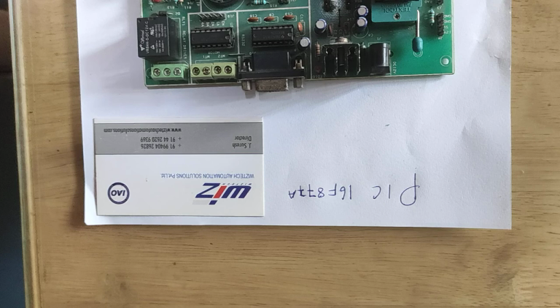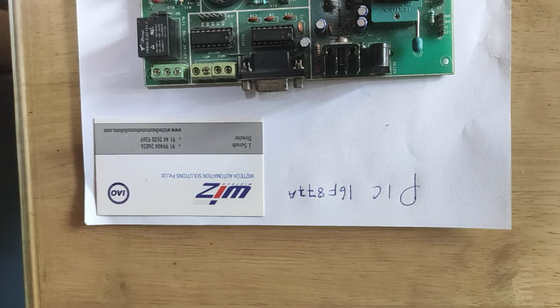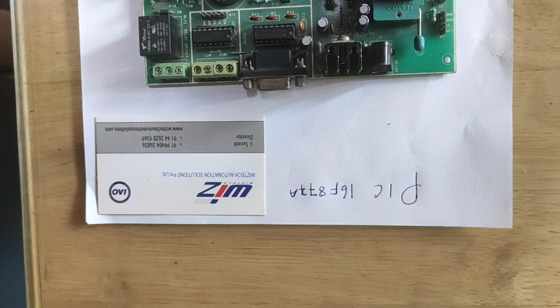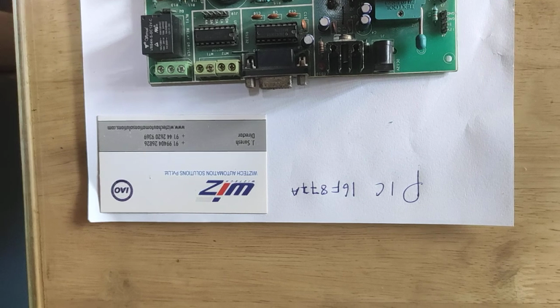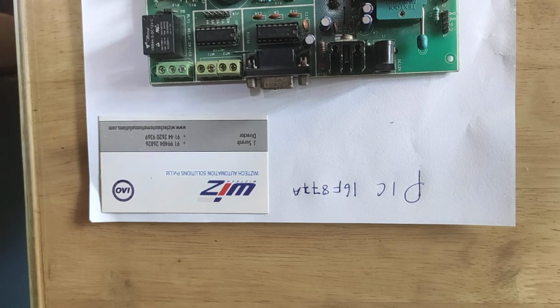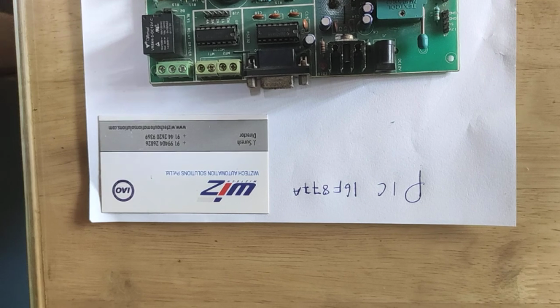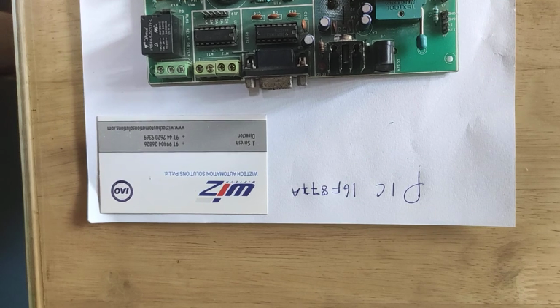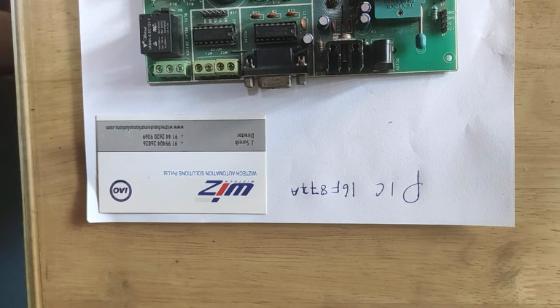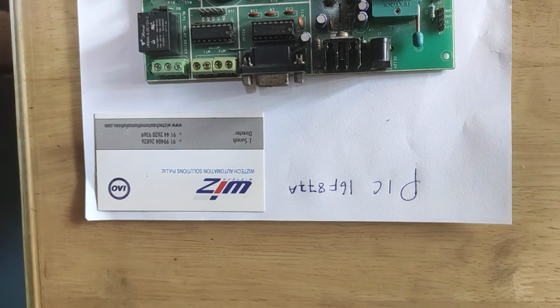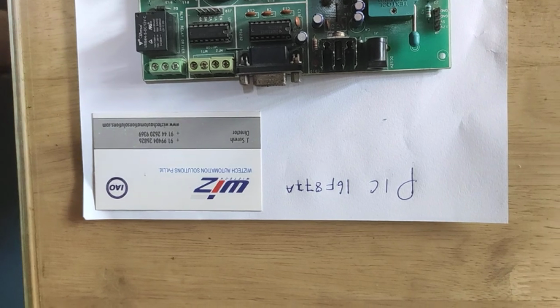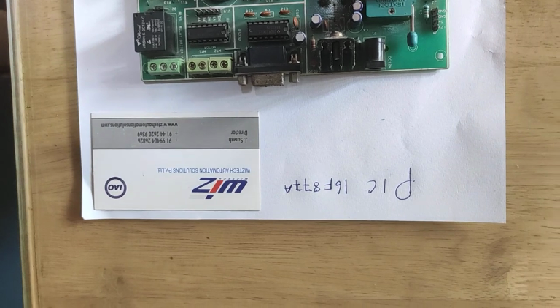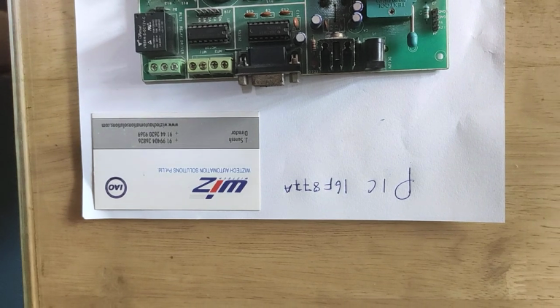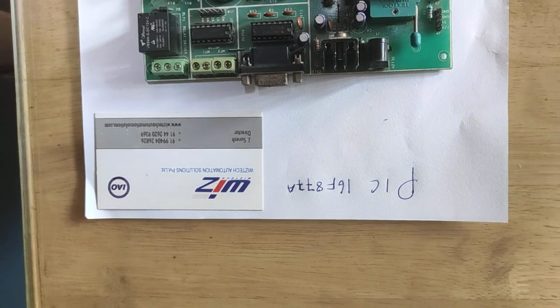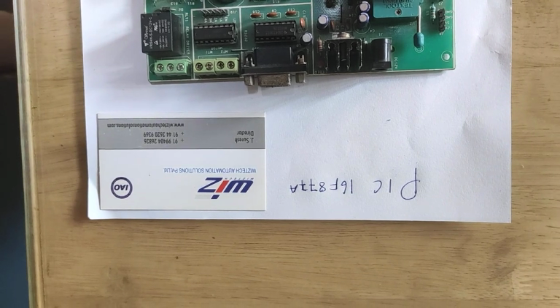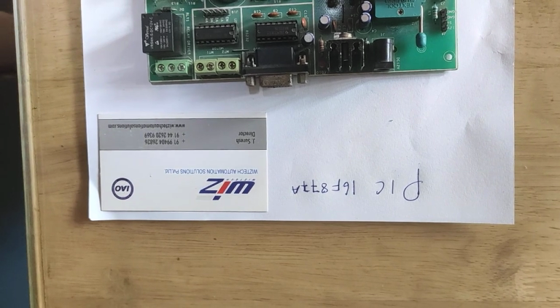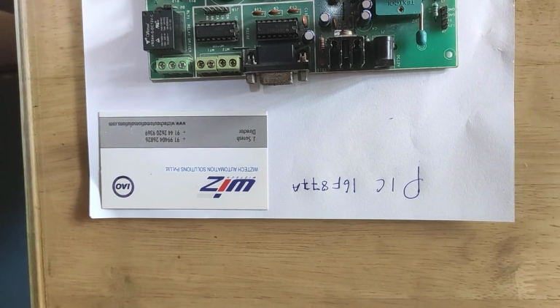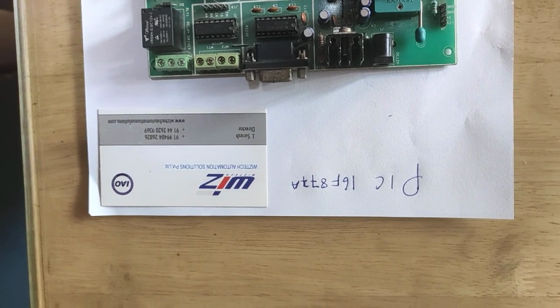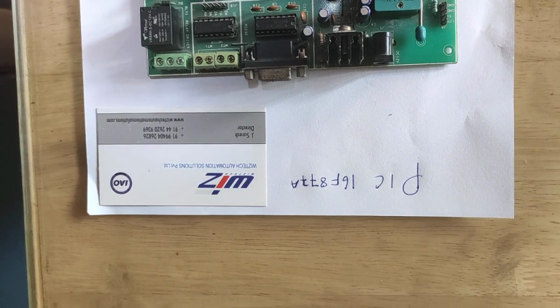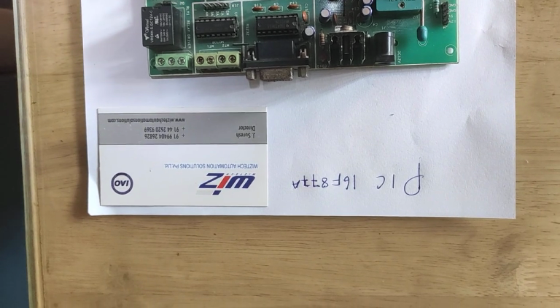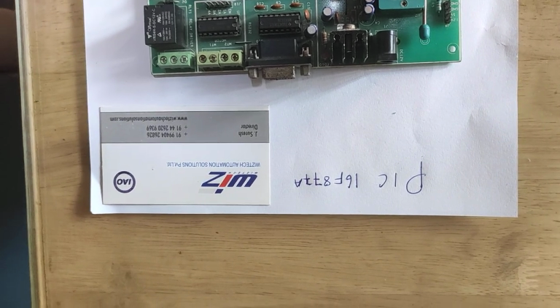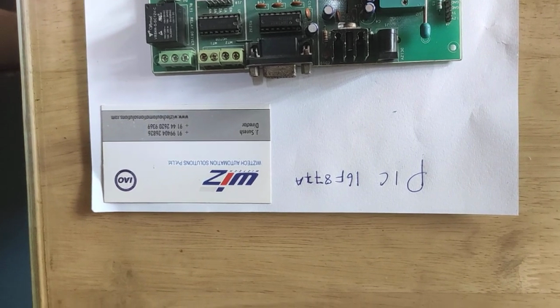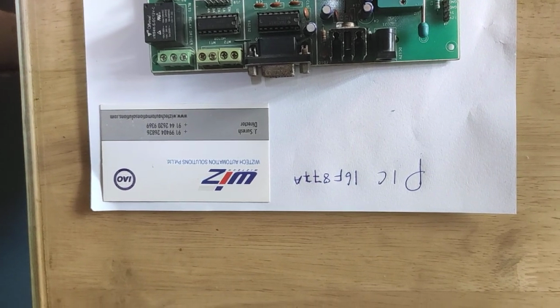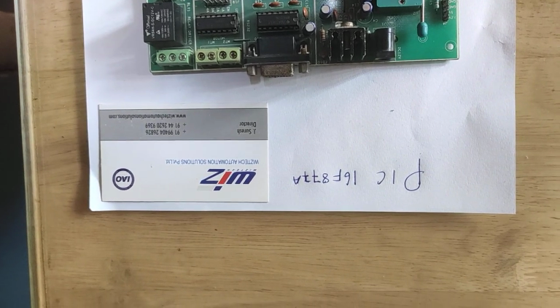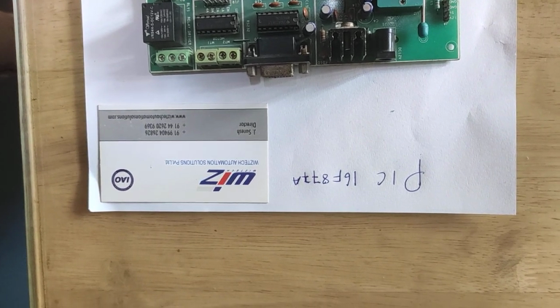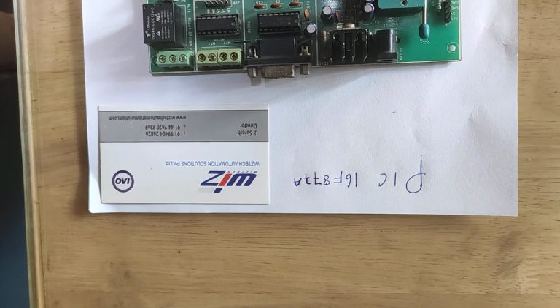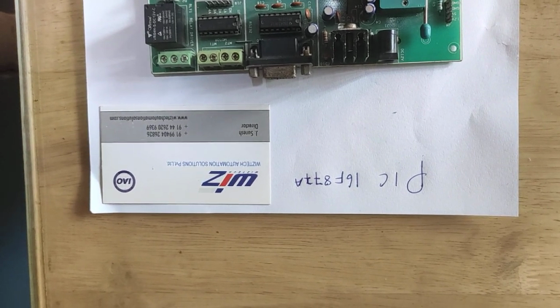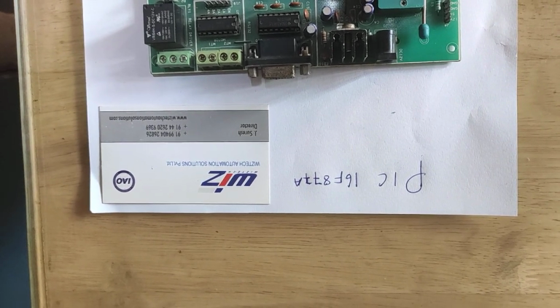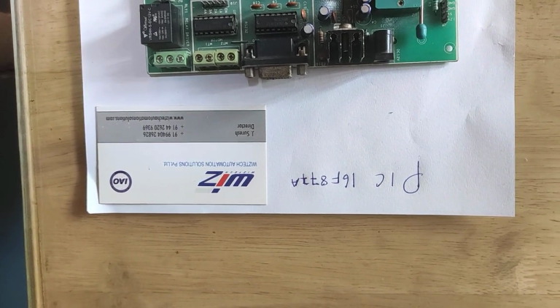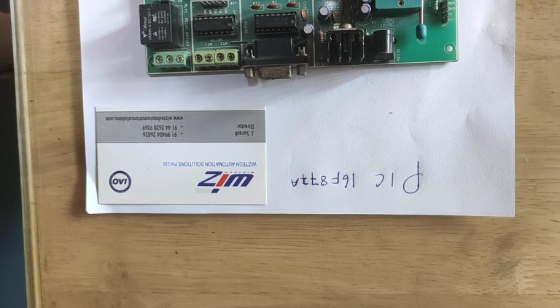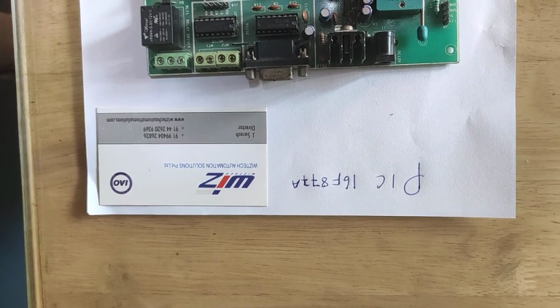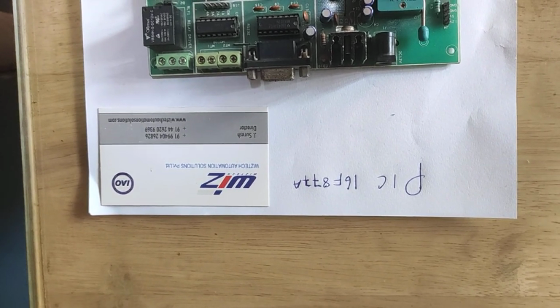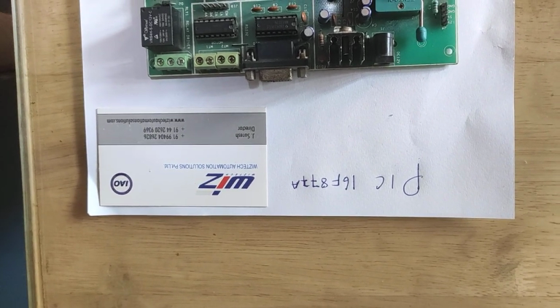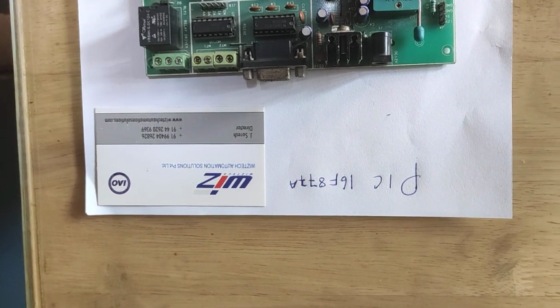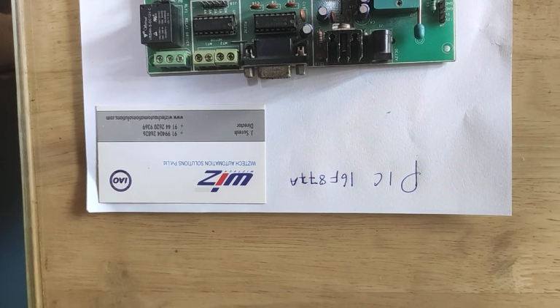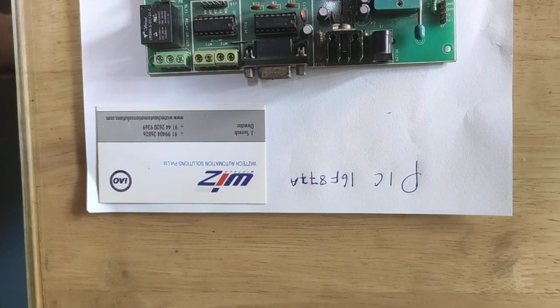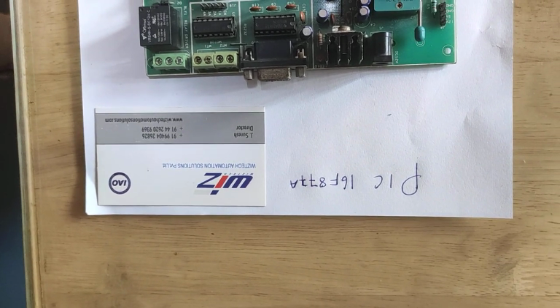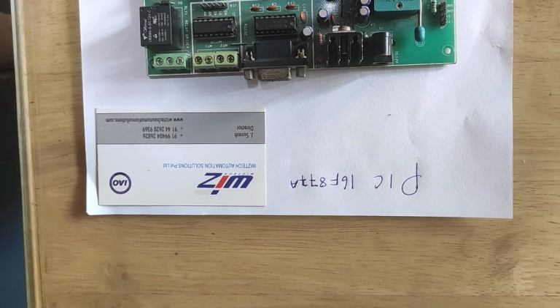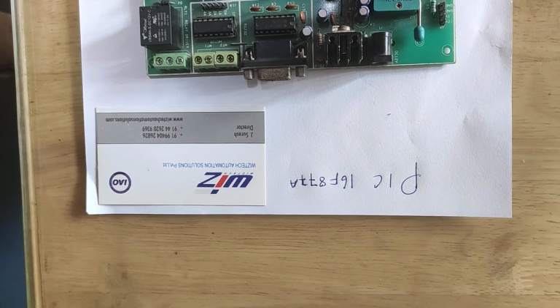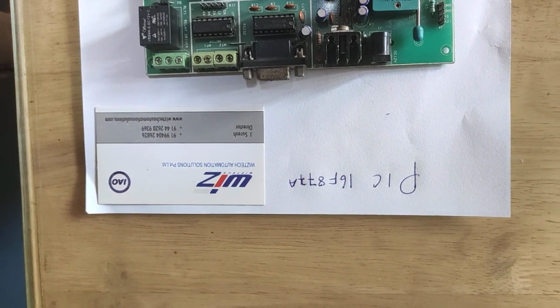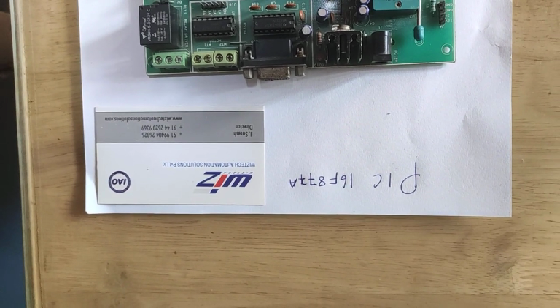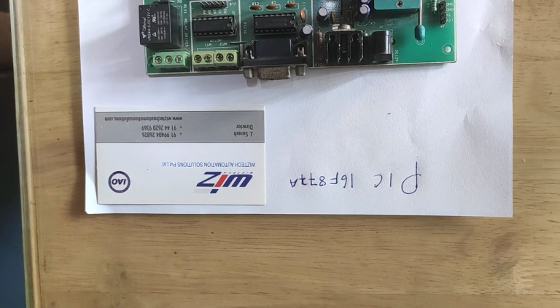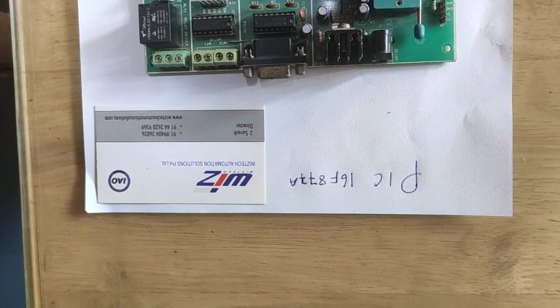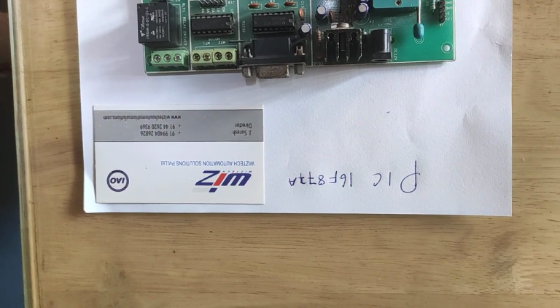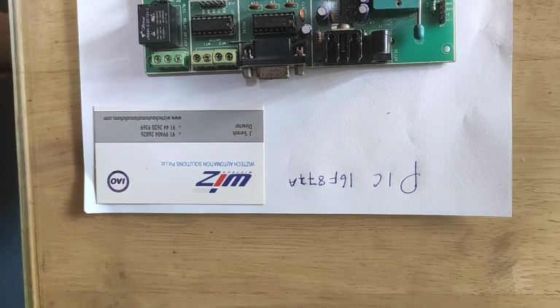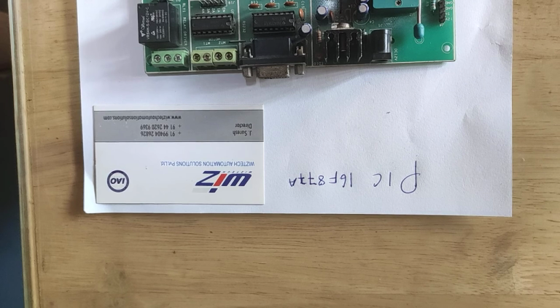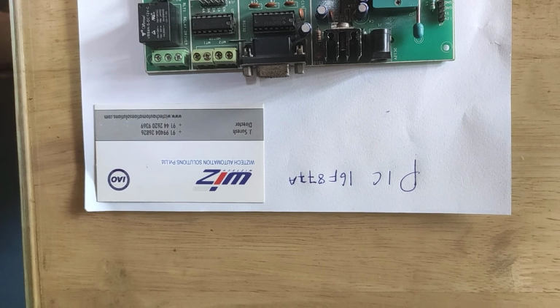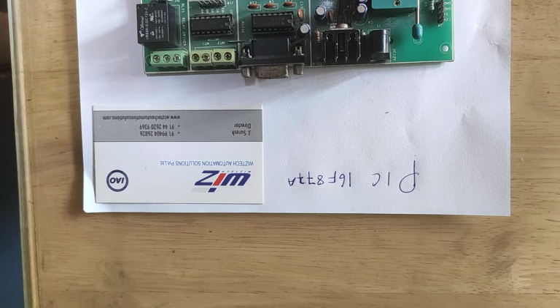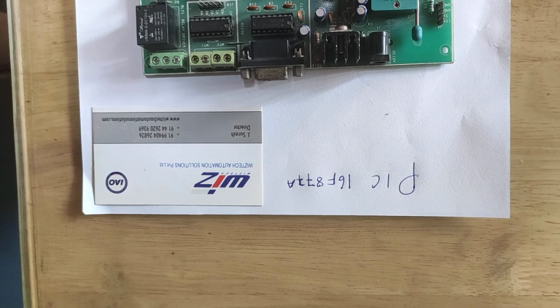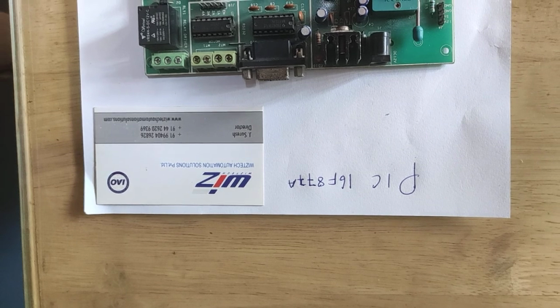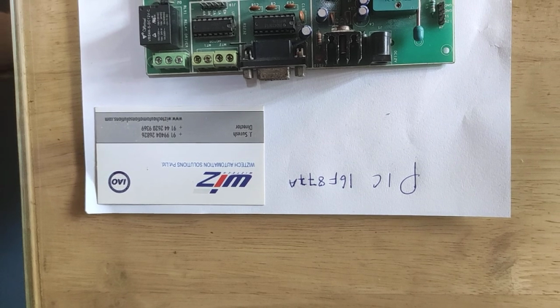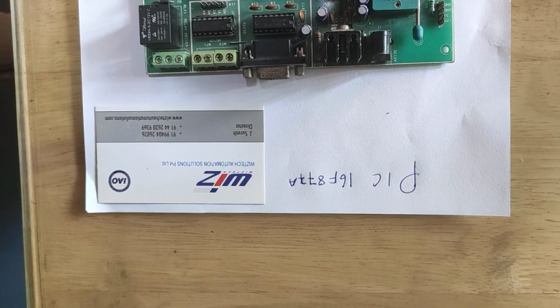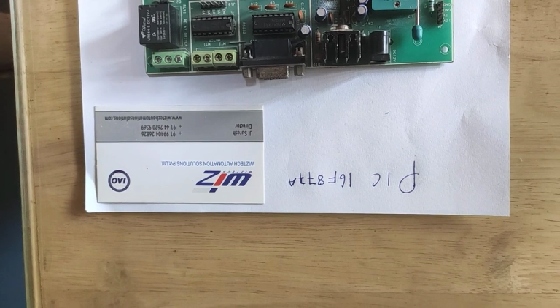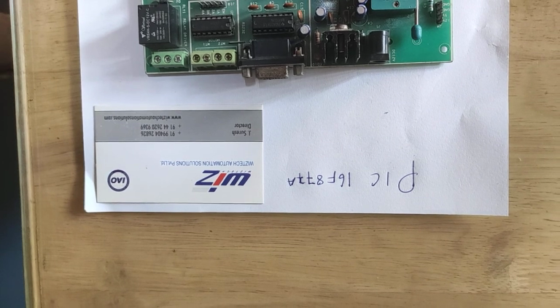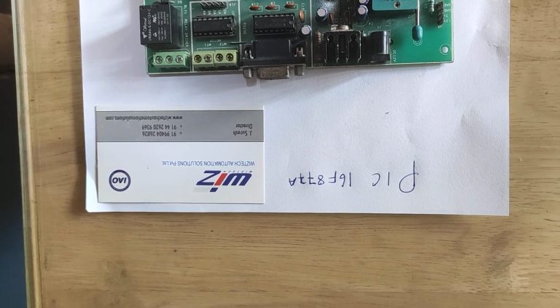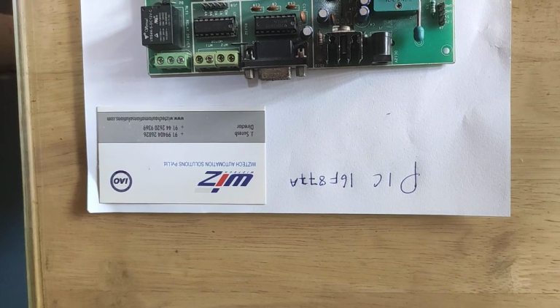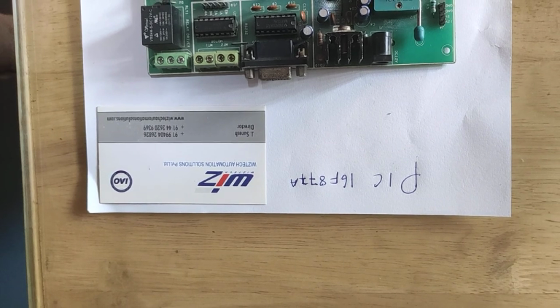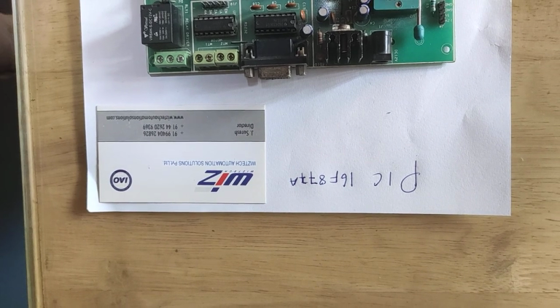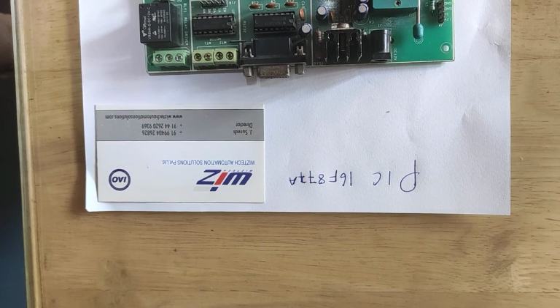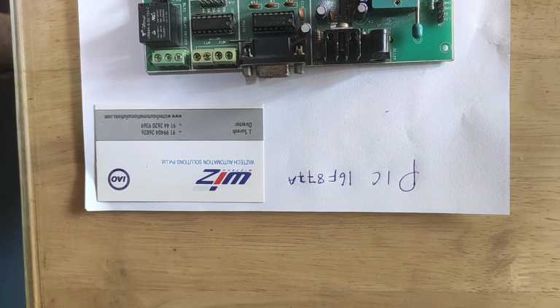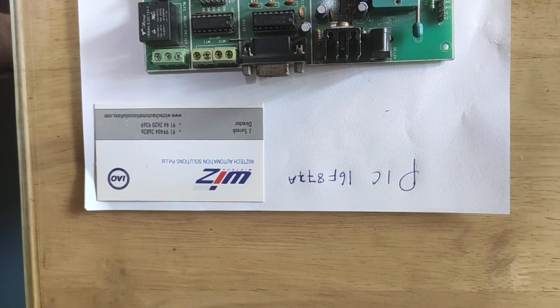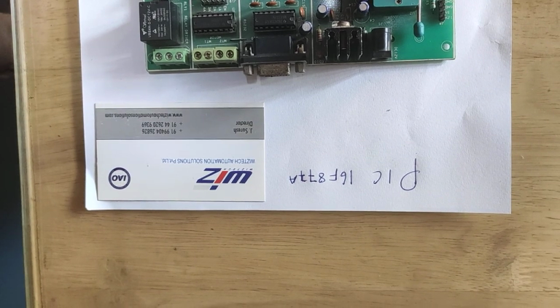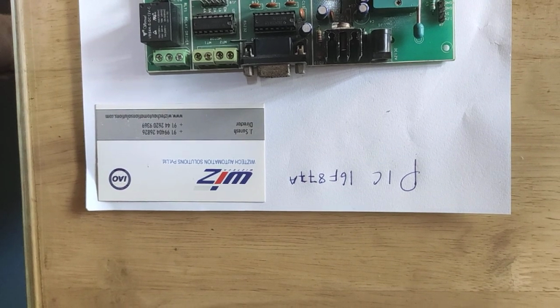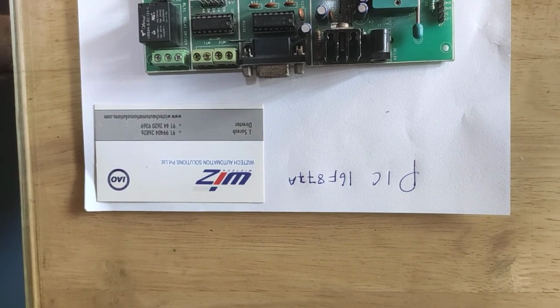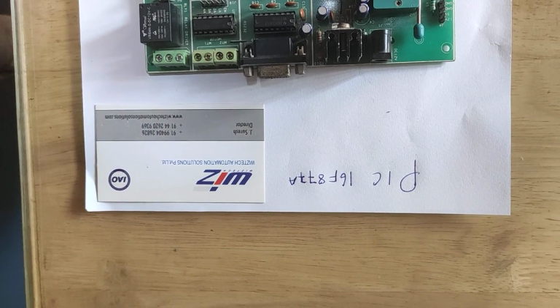Hi guys, this is Vignesh coming from Wisdick Automation. Today's topic is the PIC16F877A.